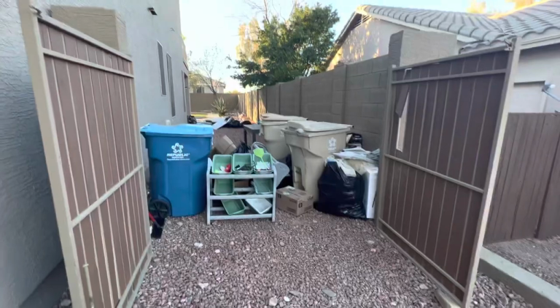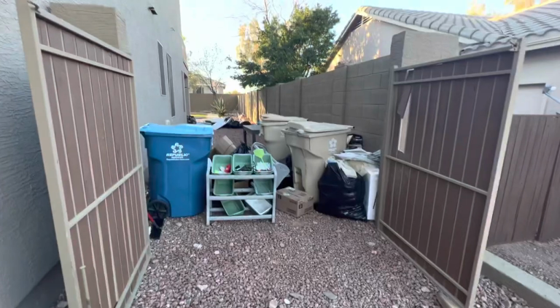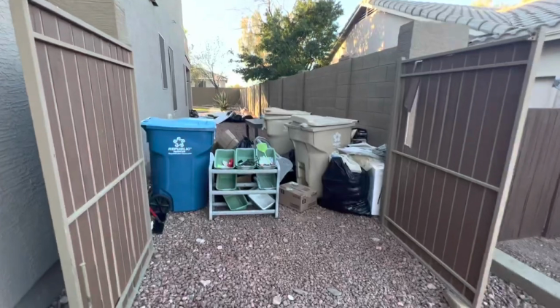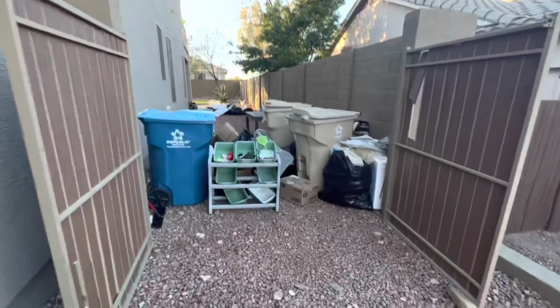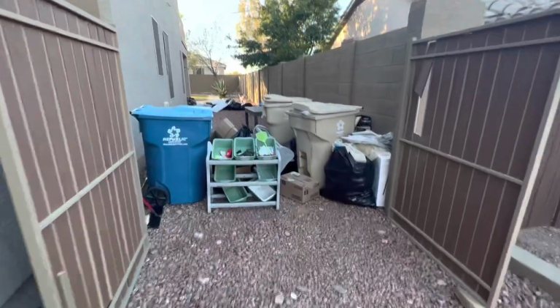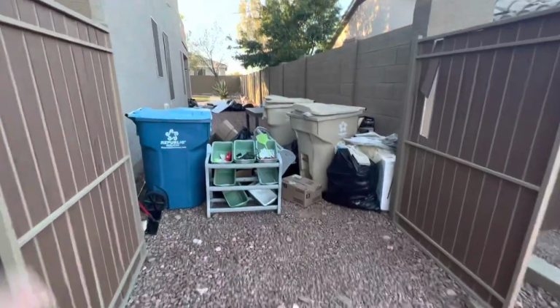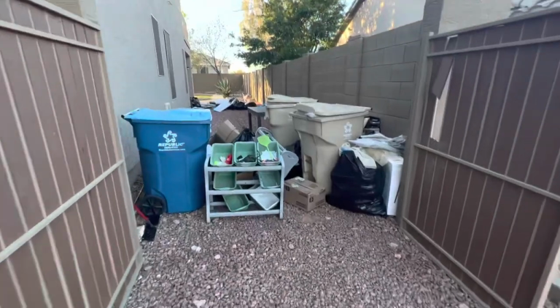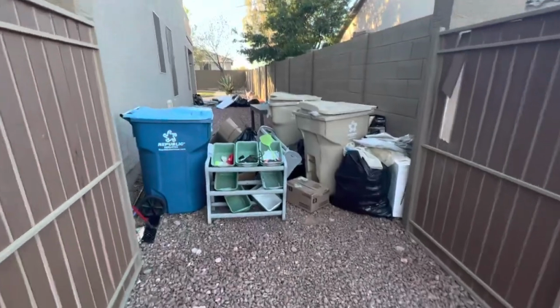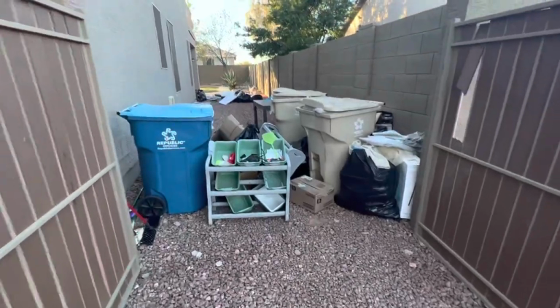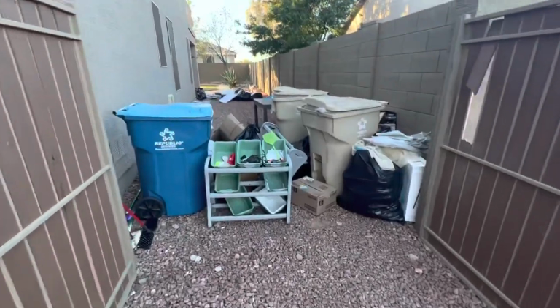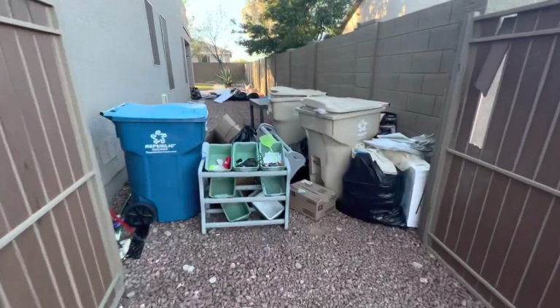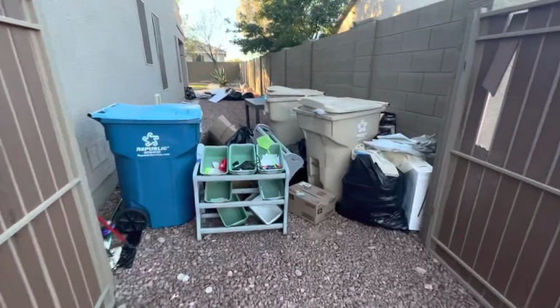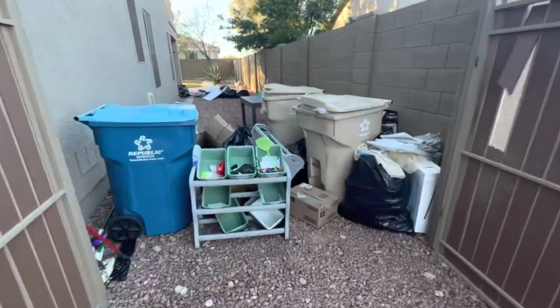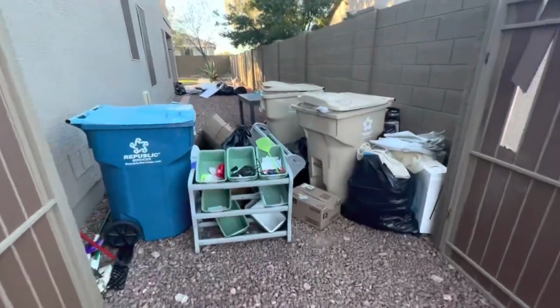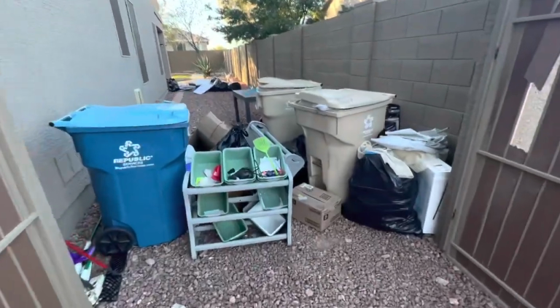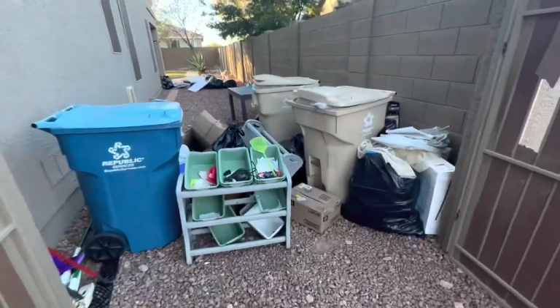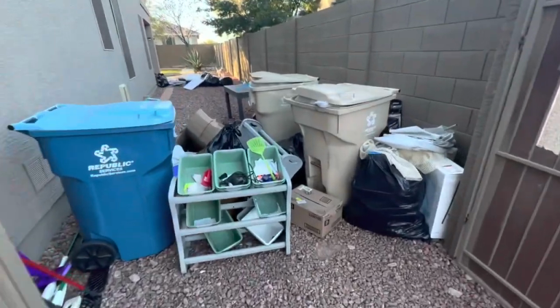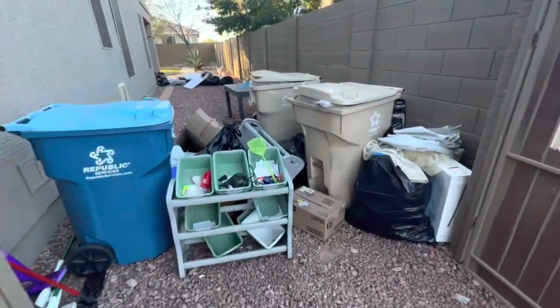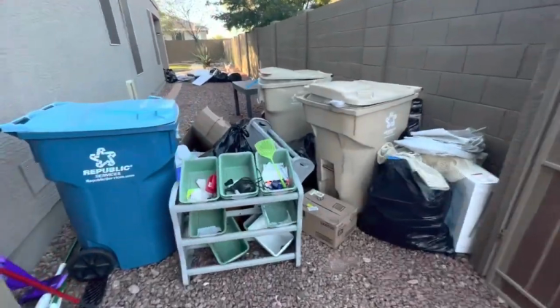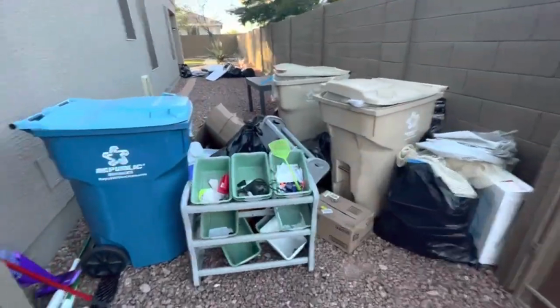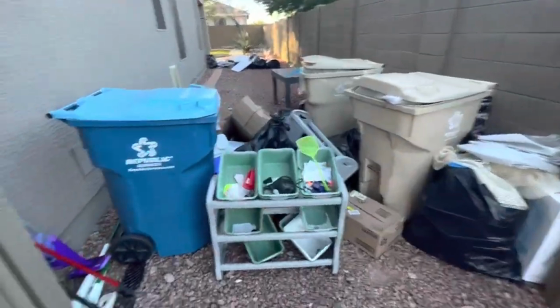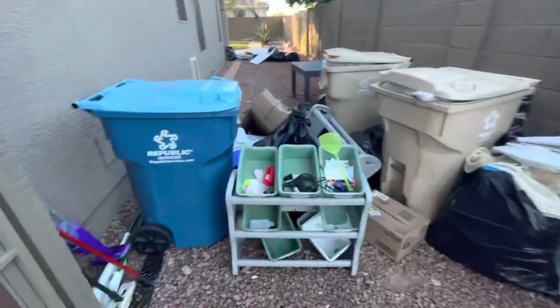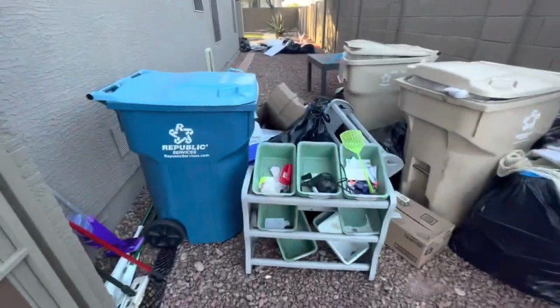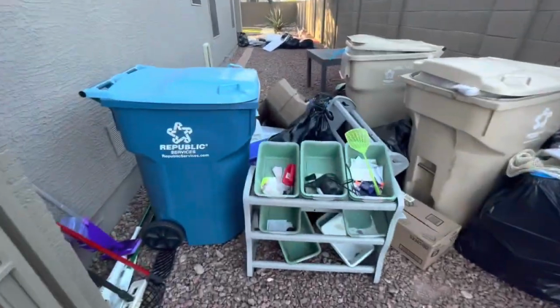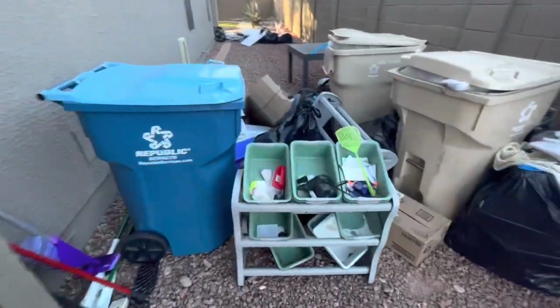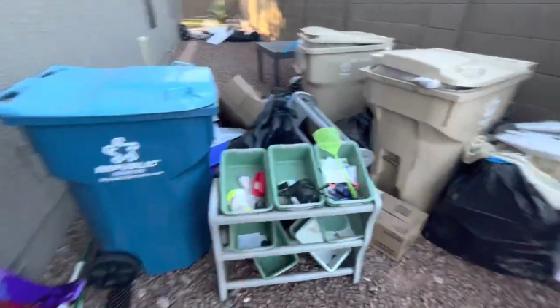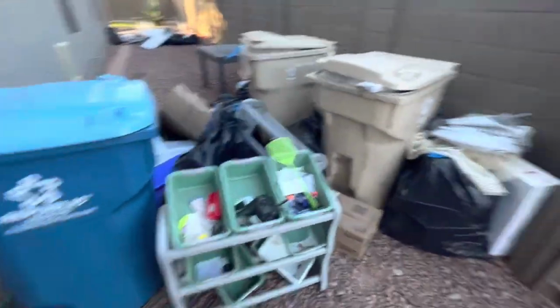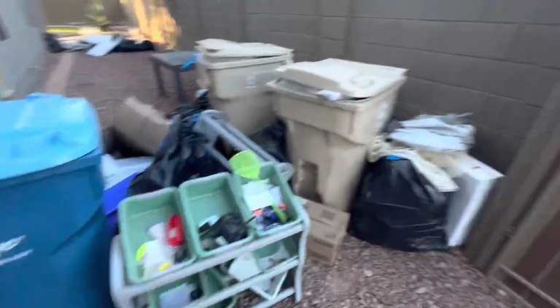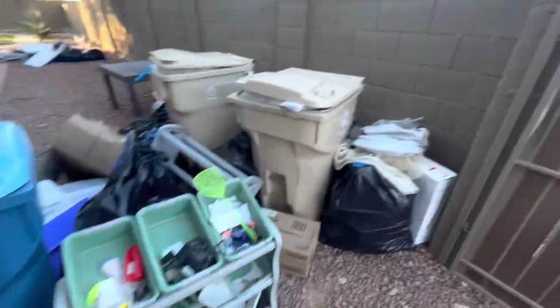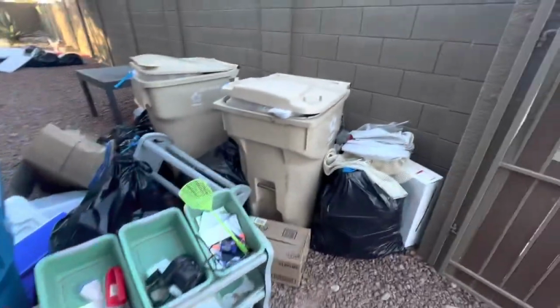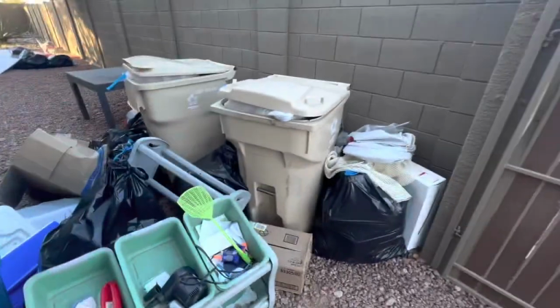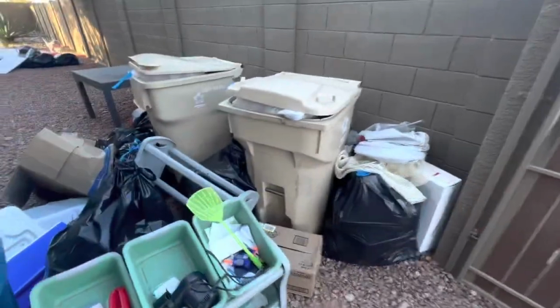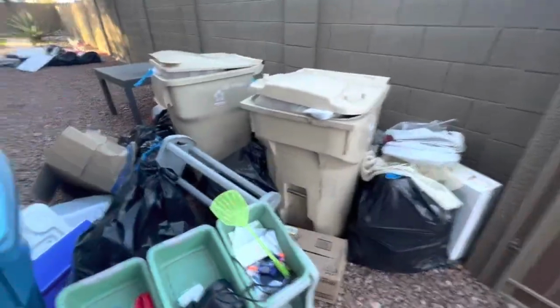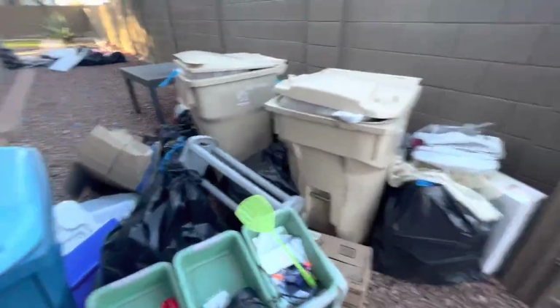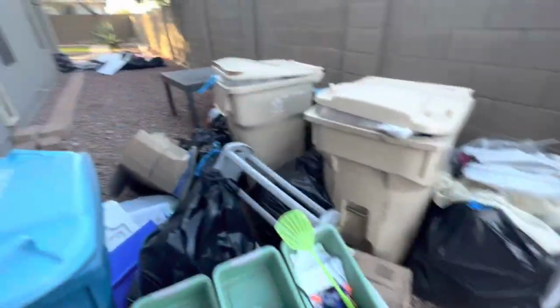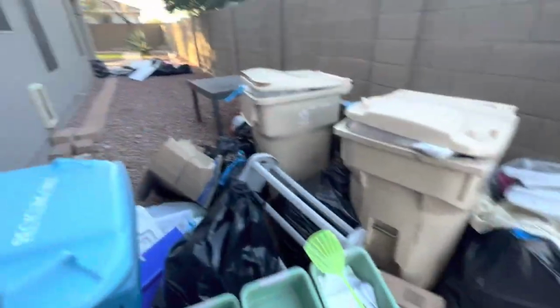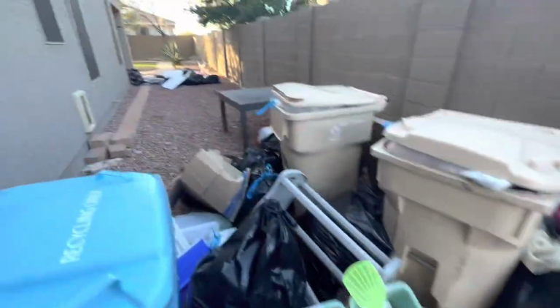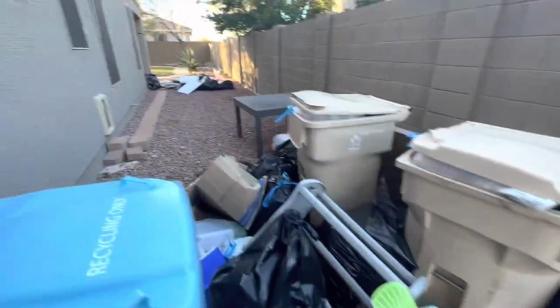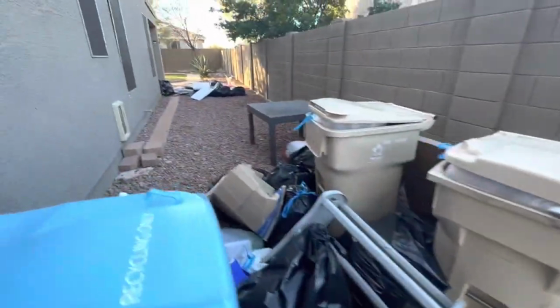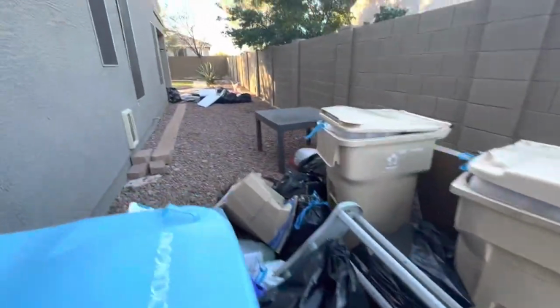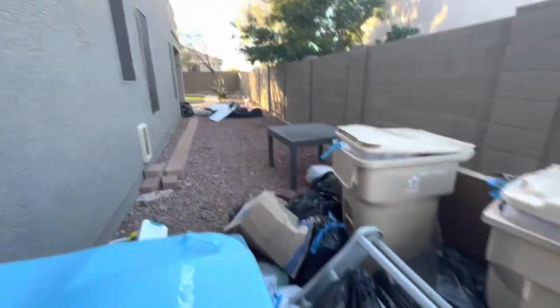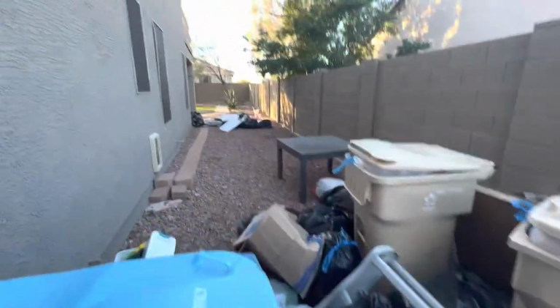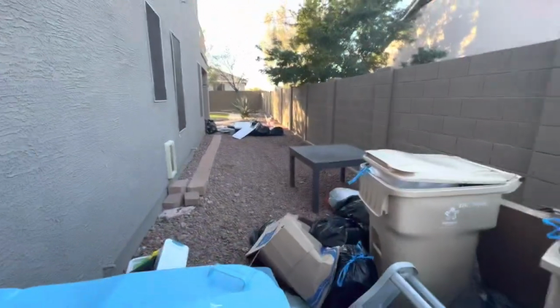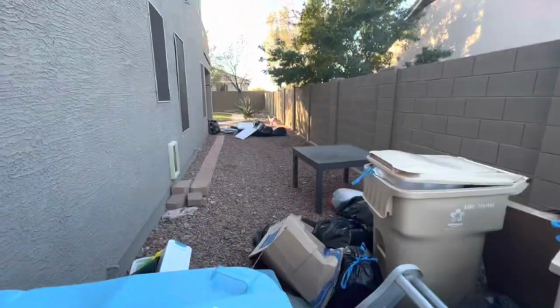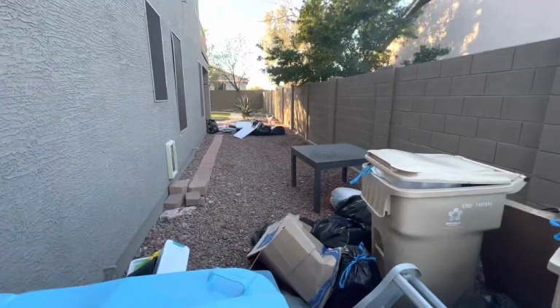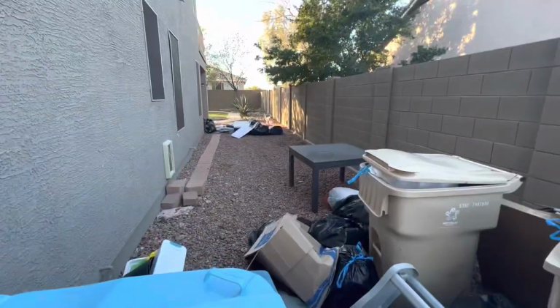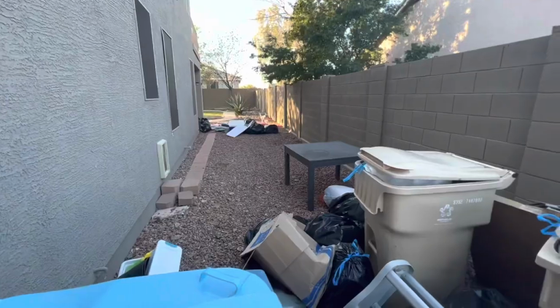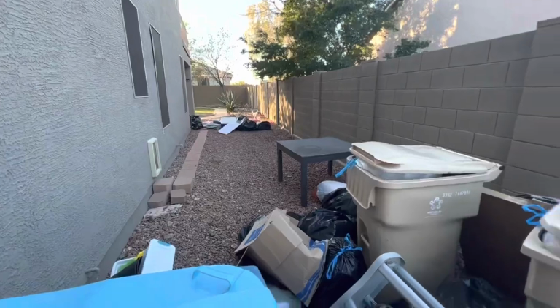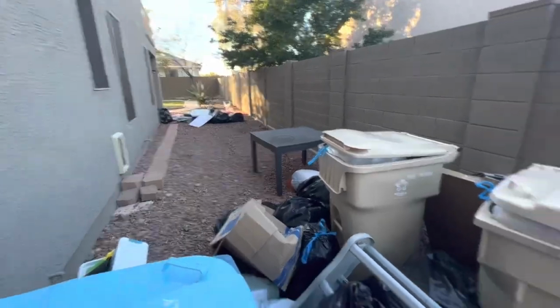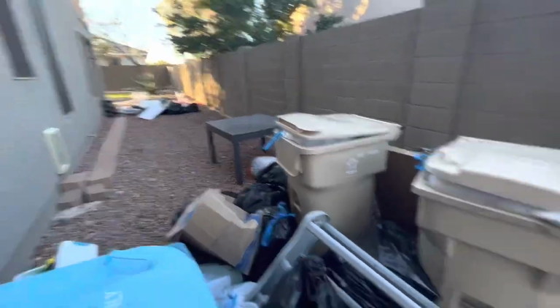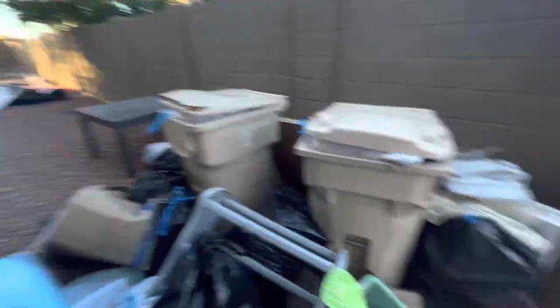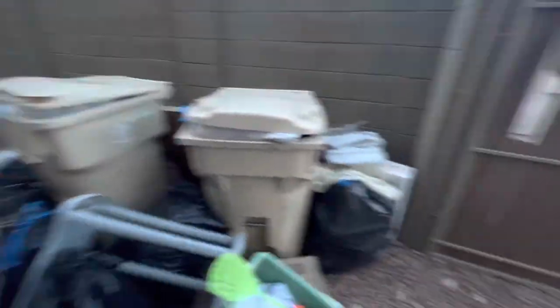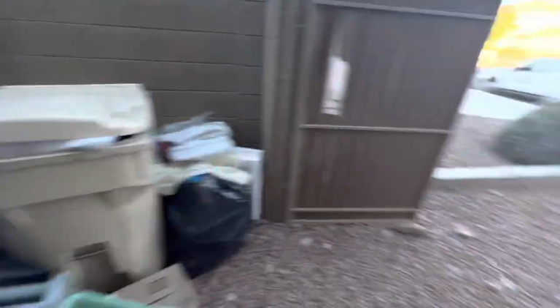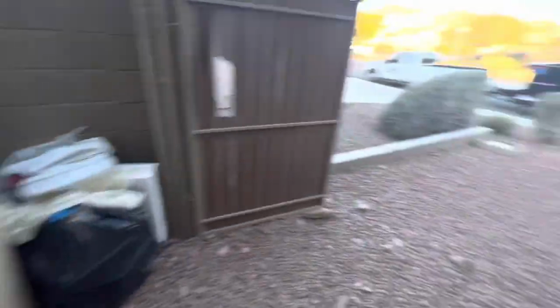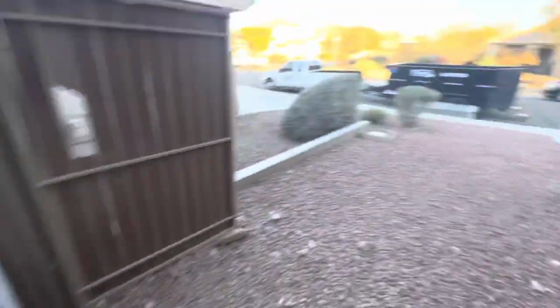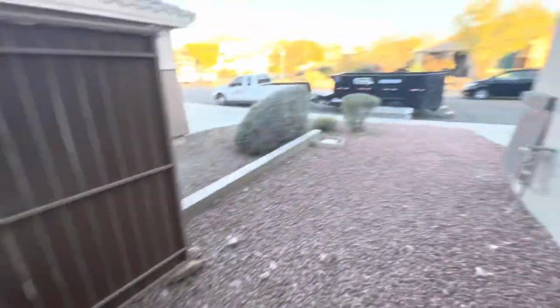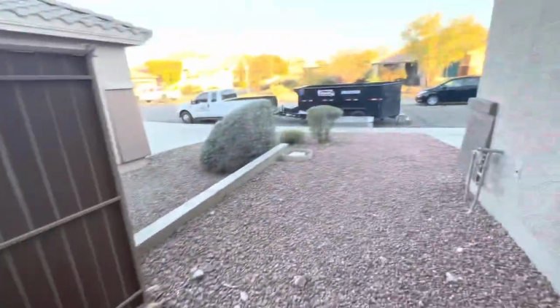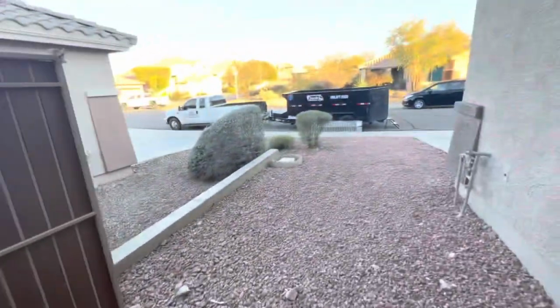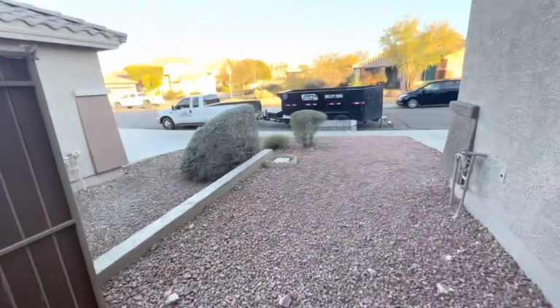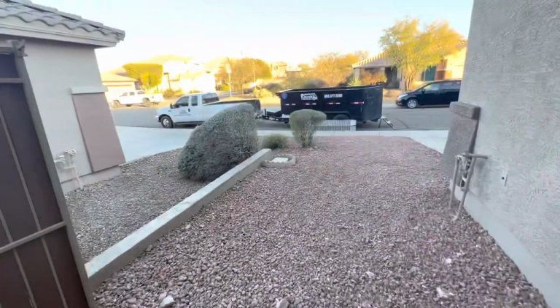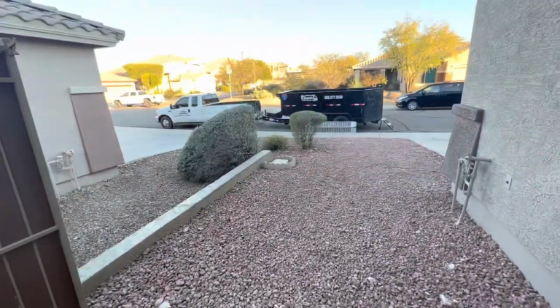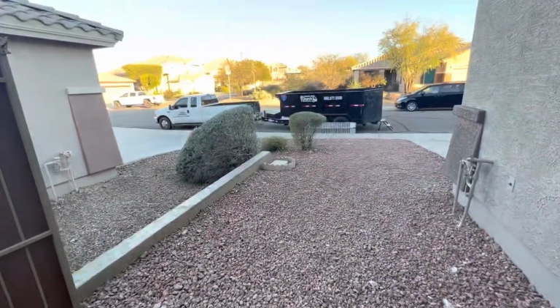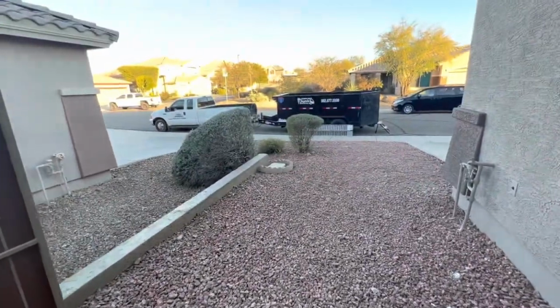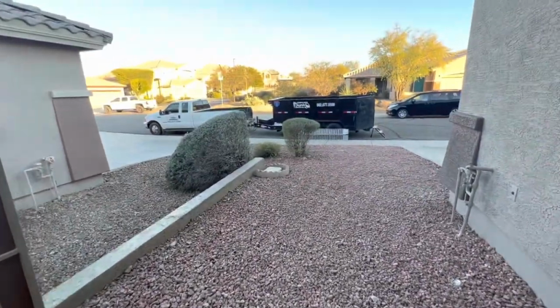Doing a property cleanup today — customer's moving out, so all this junk needs to go. I'm gonna get it cleaned up, parked right out front.